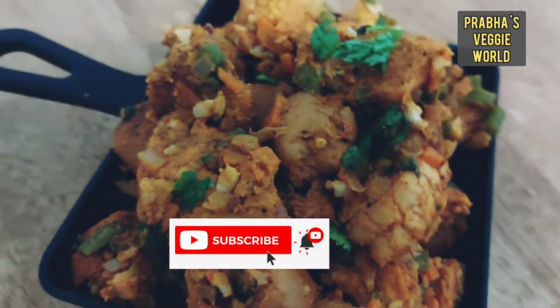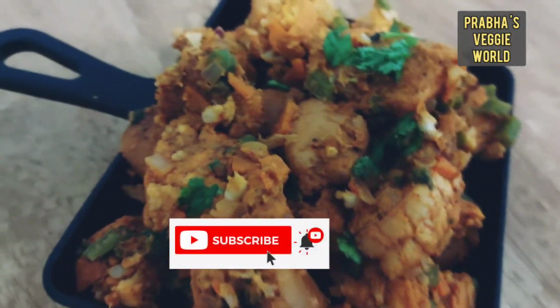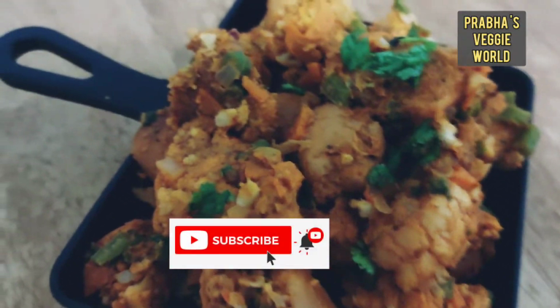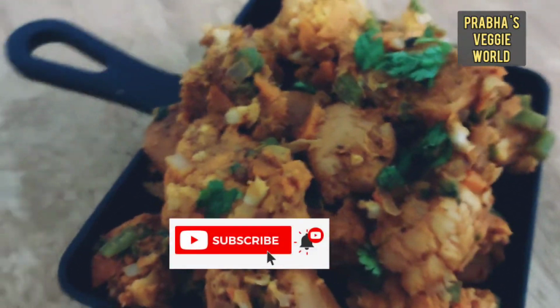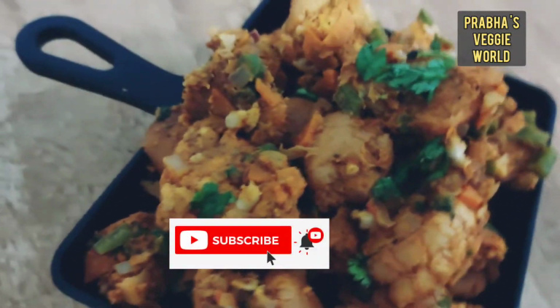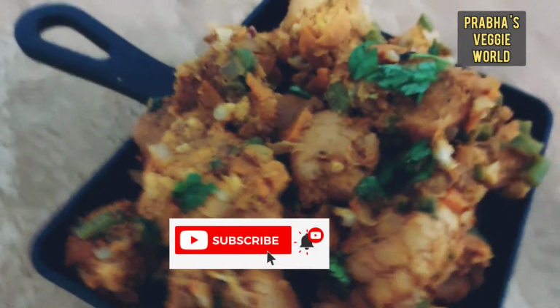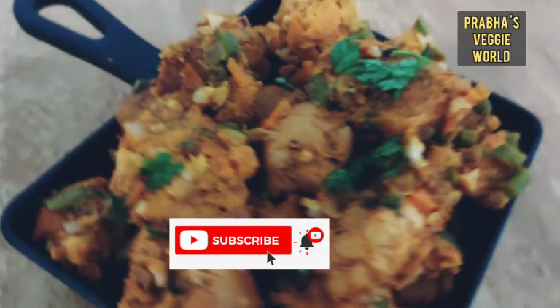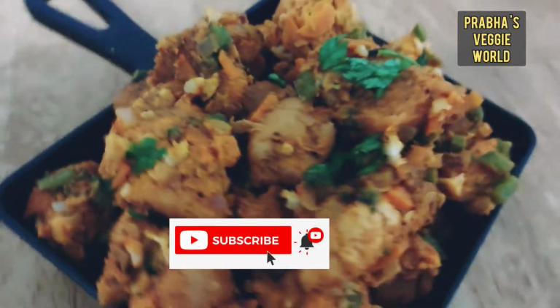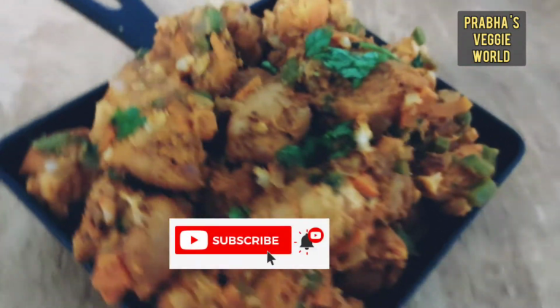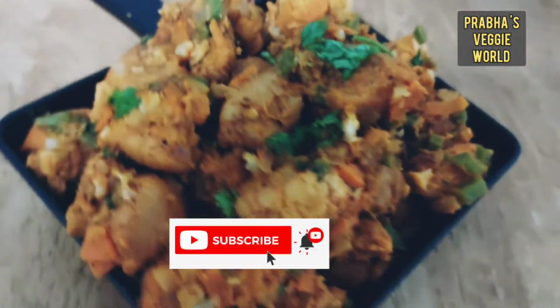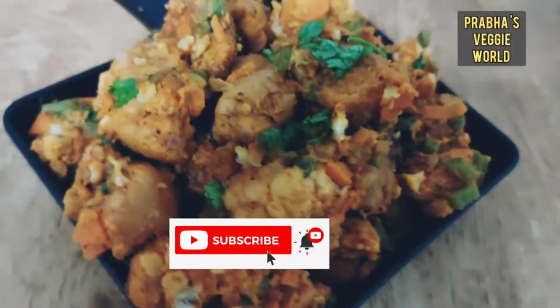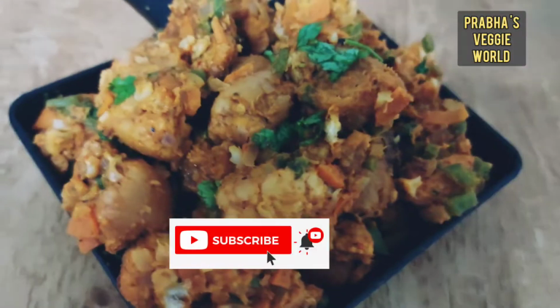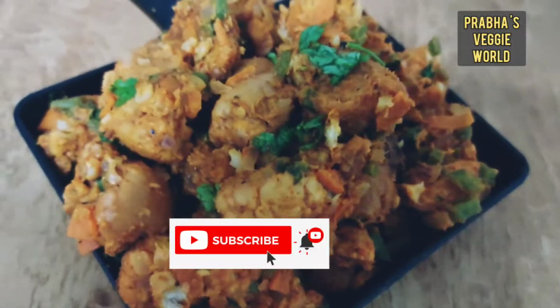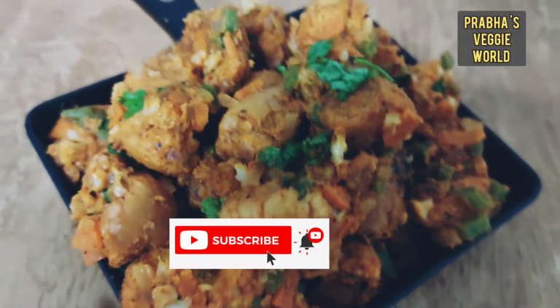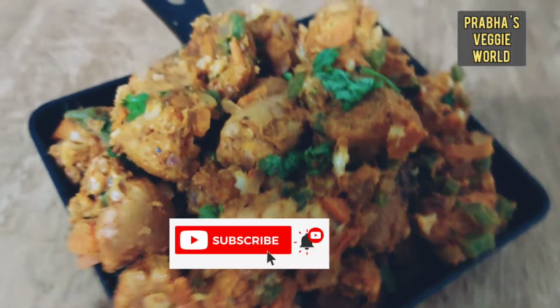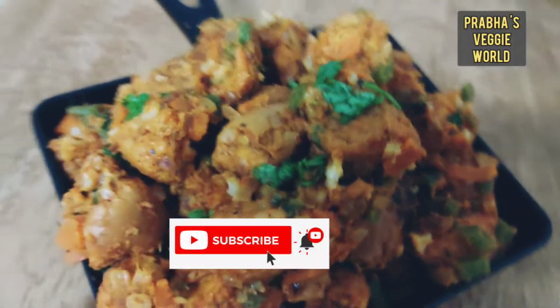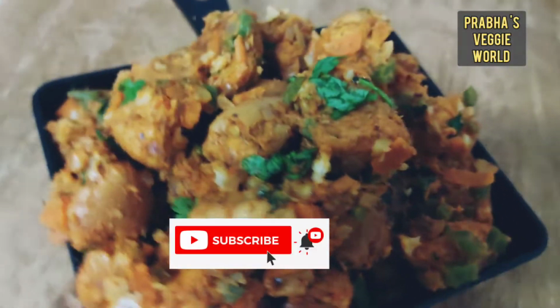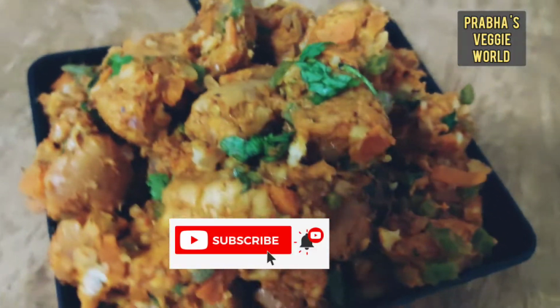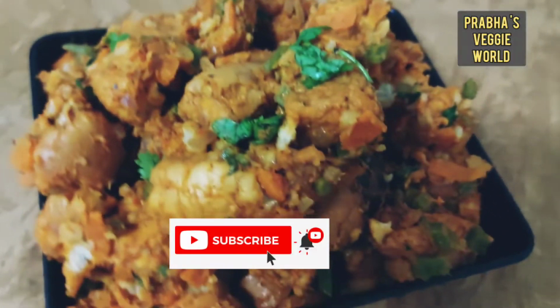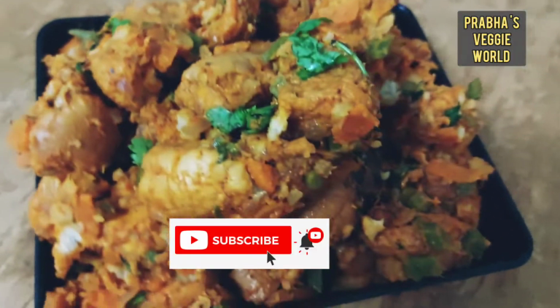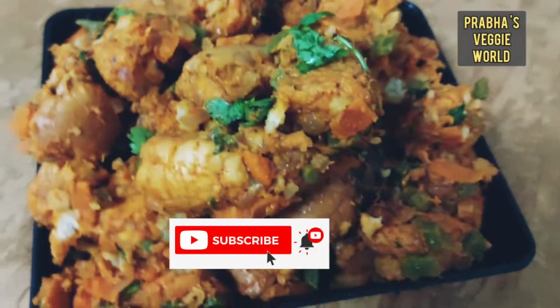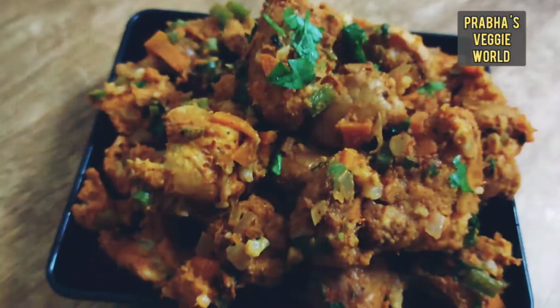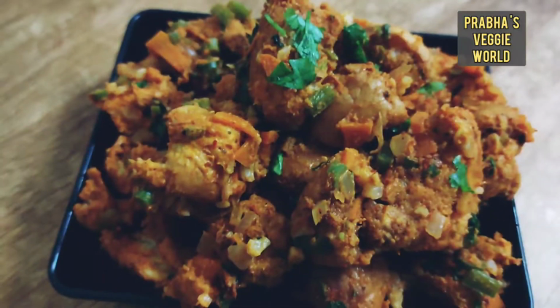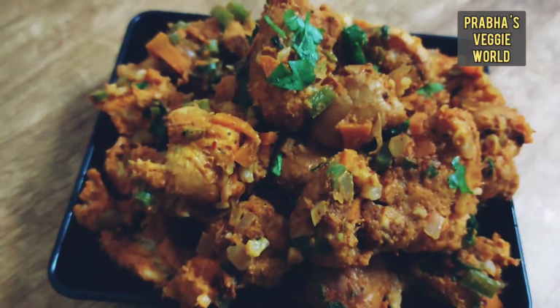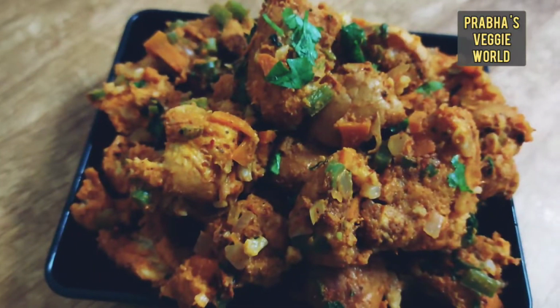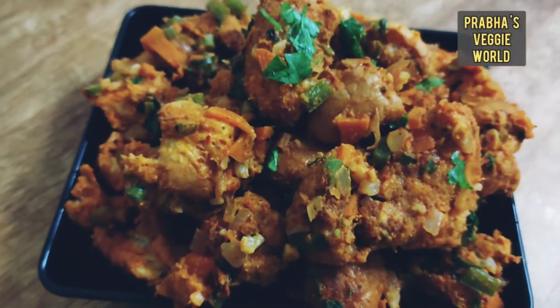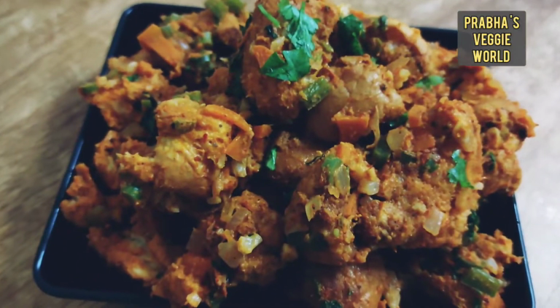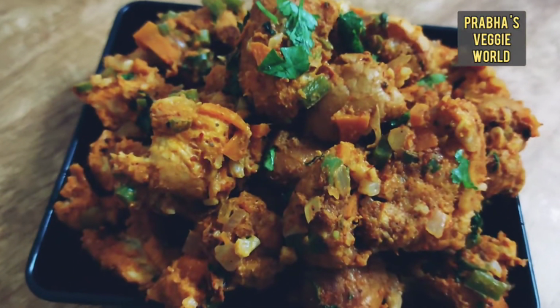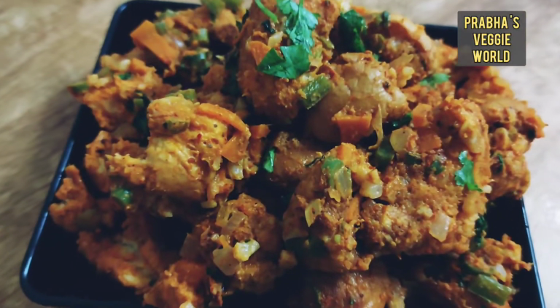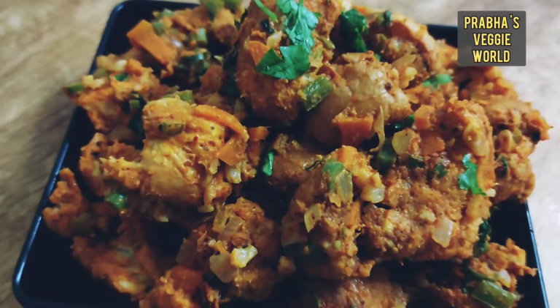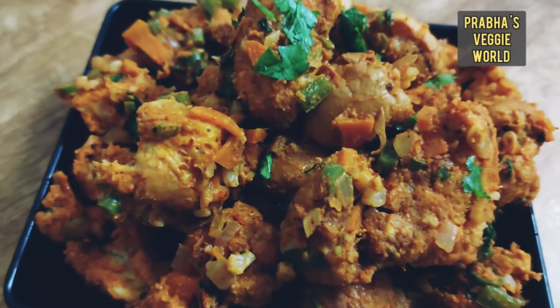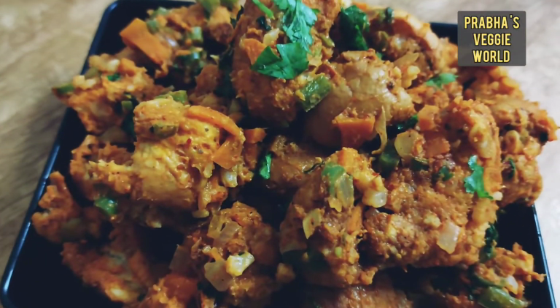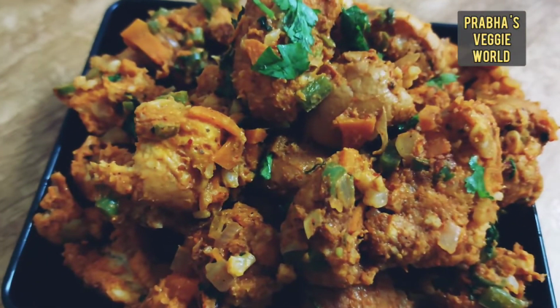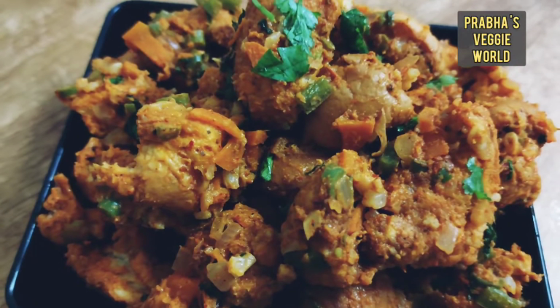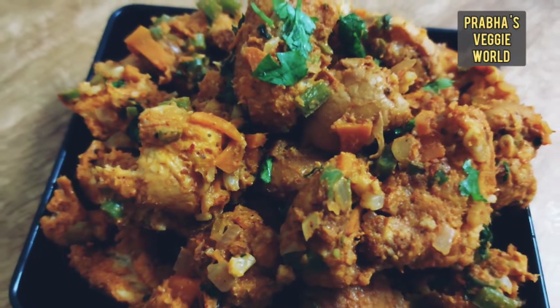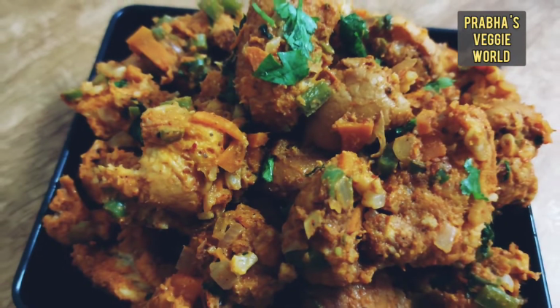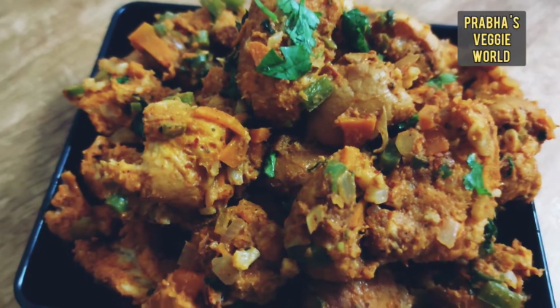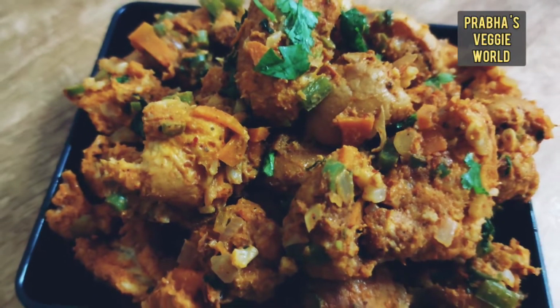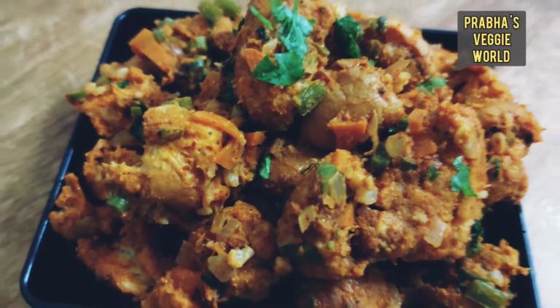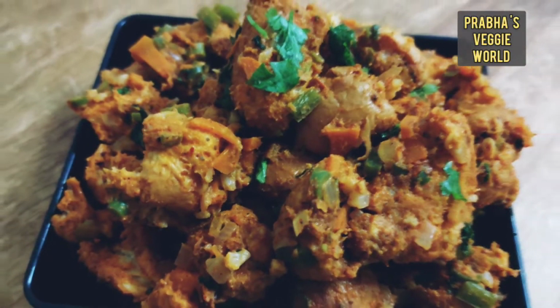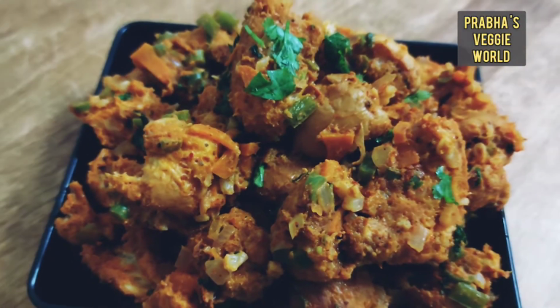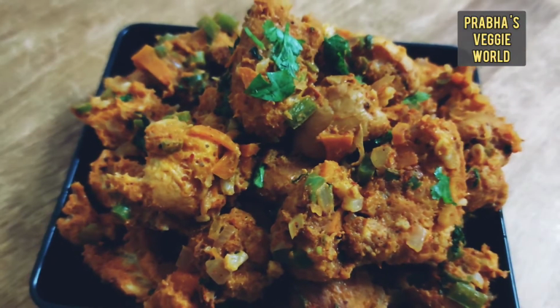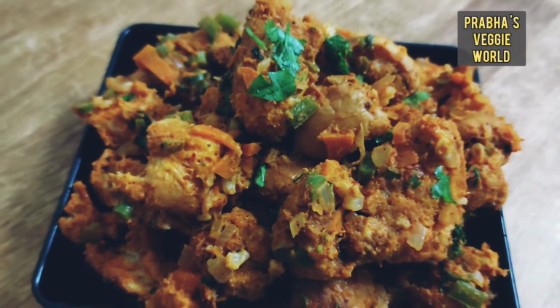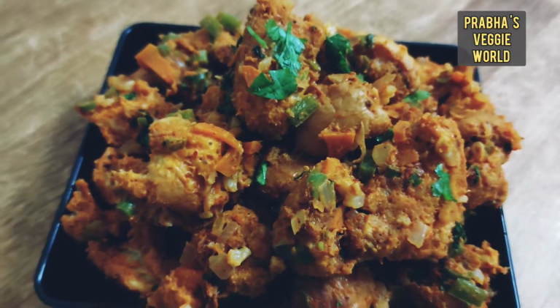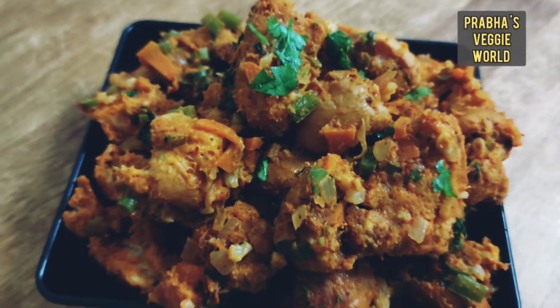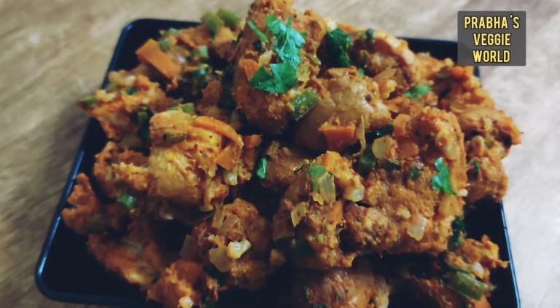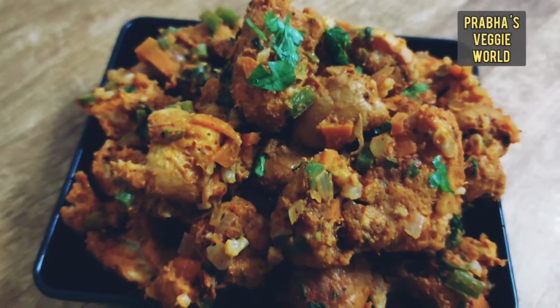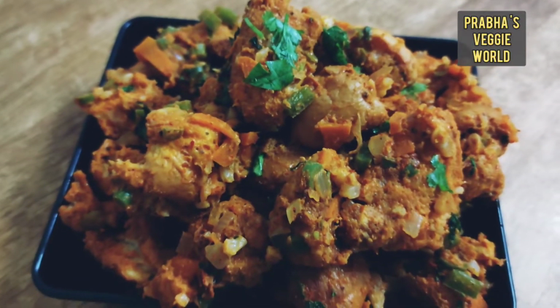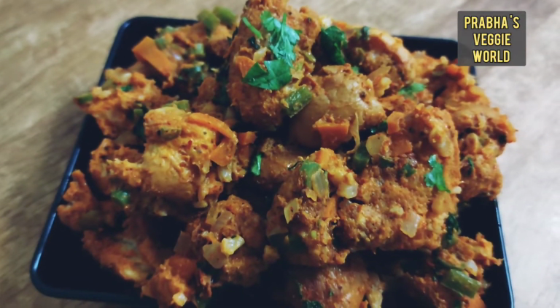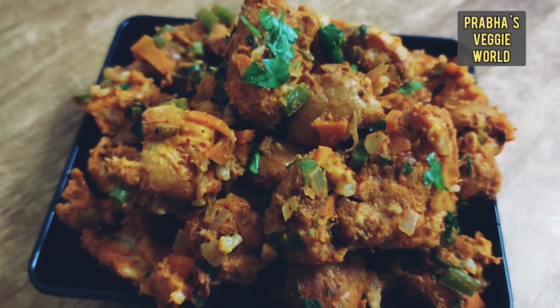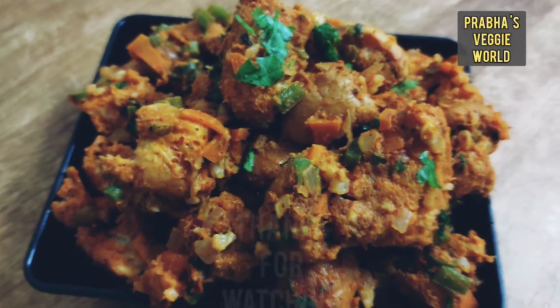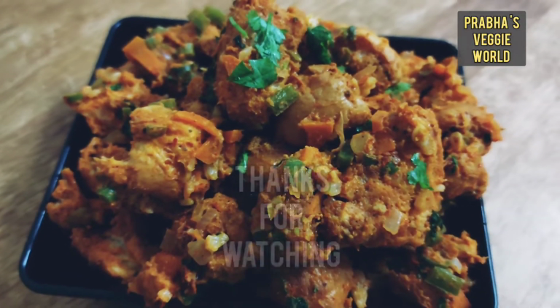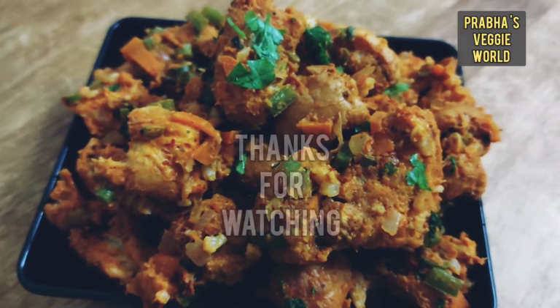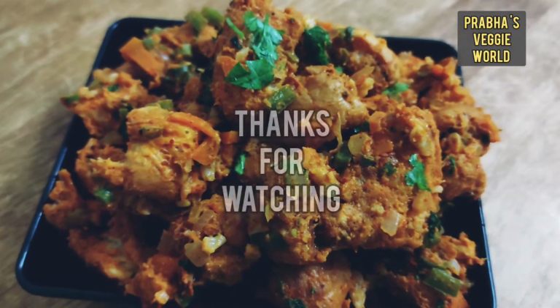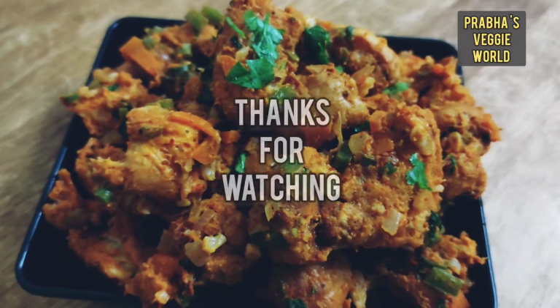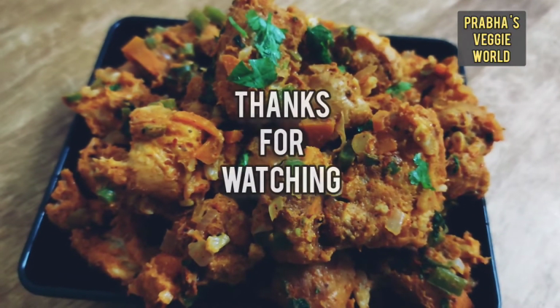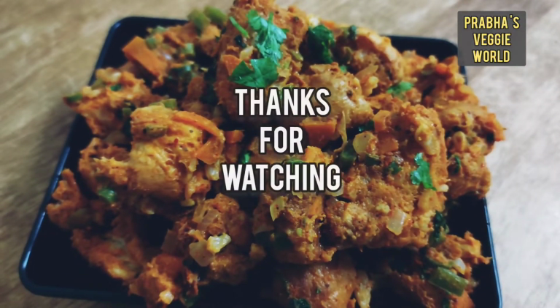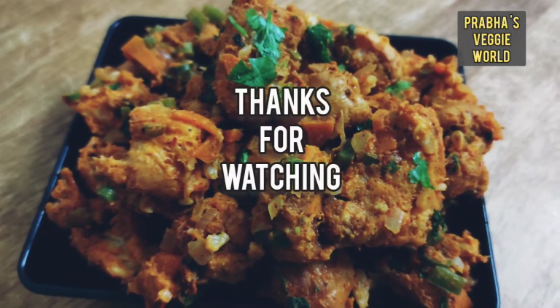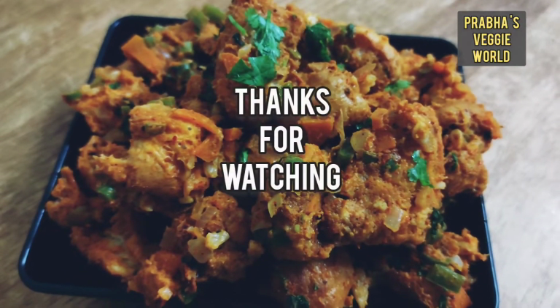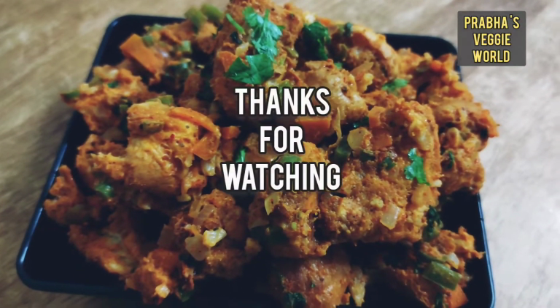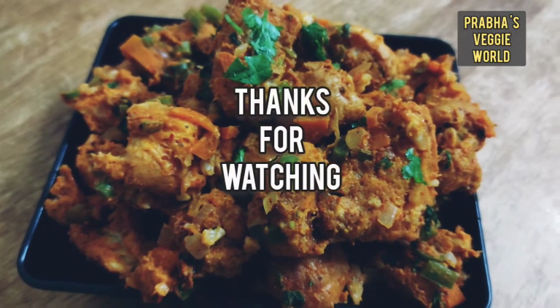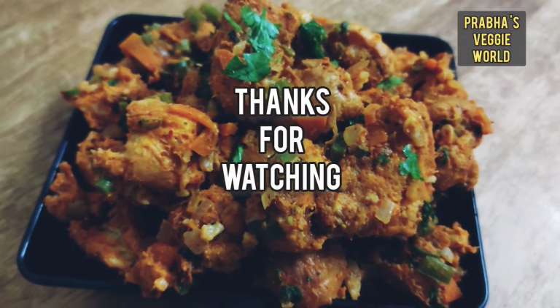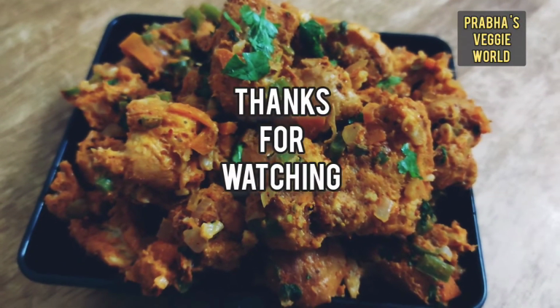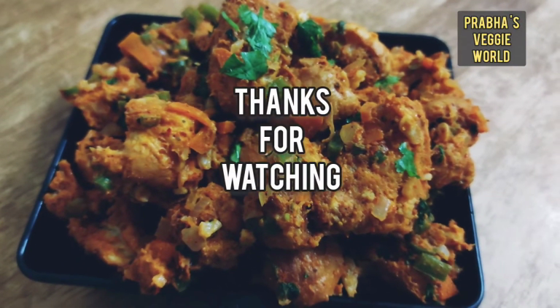That's it — great for breakfast, dinner, evening snack, and dinner. We'll see you in the next video. Bye-bye, thank you!